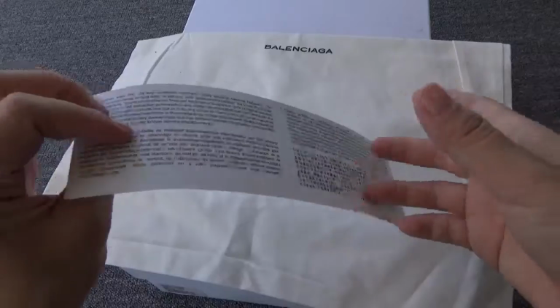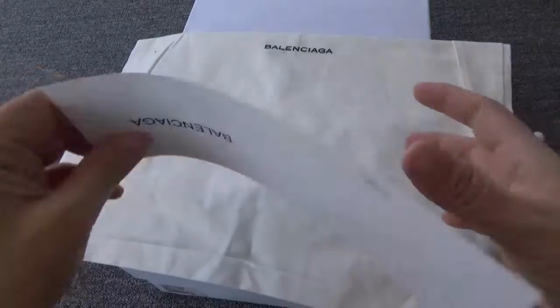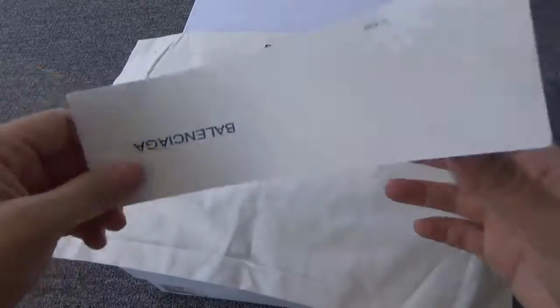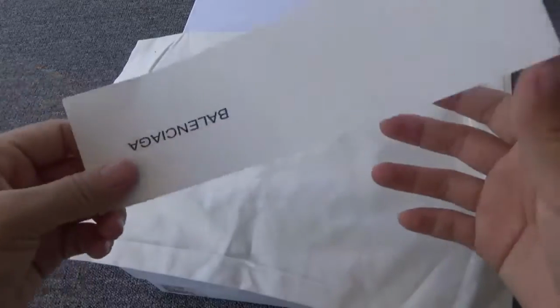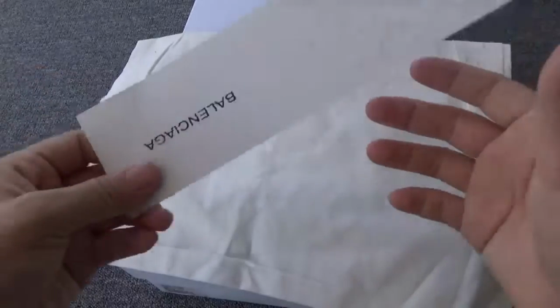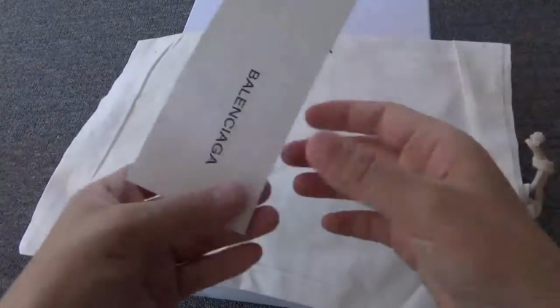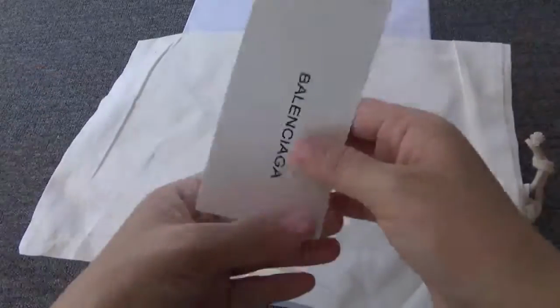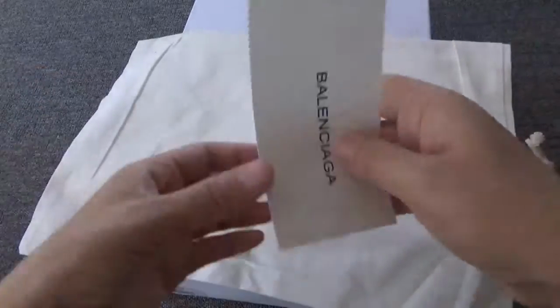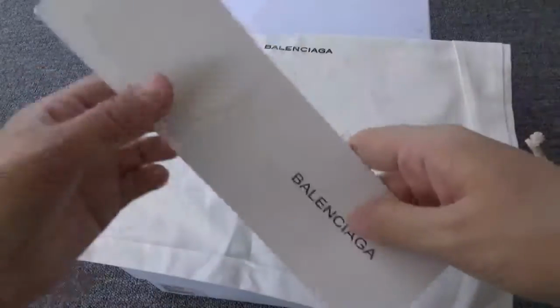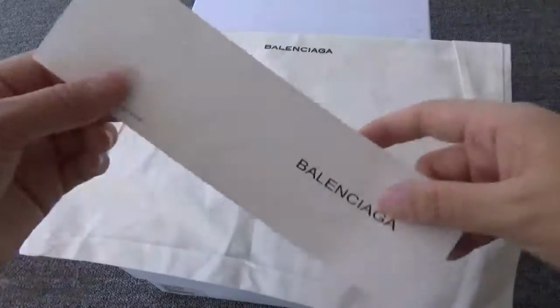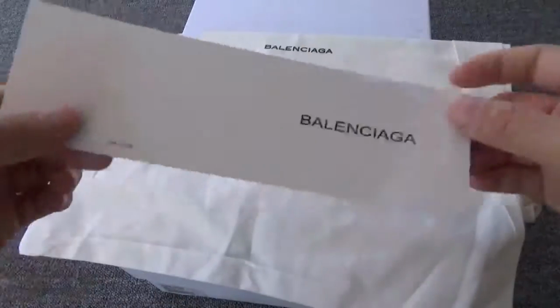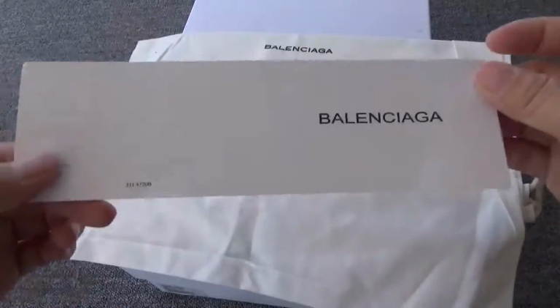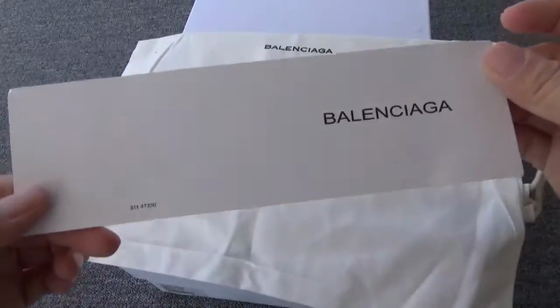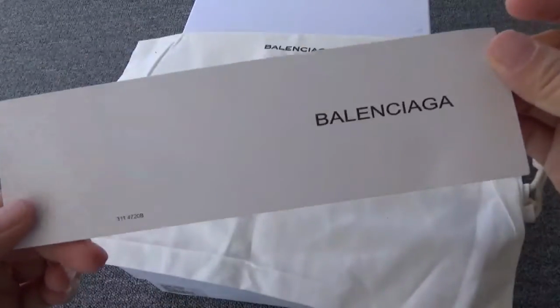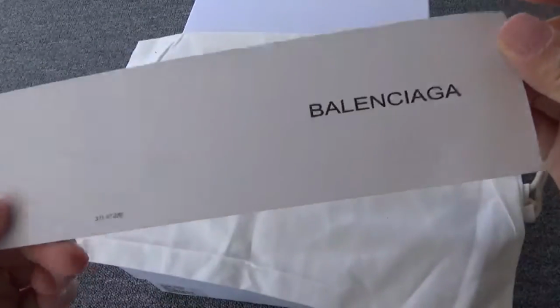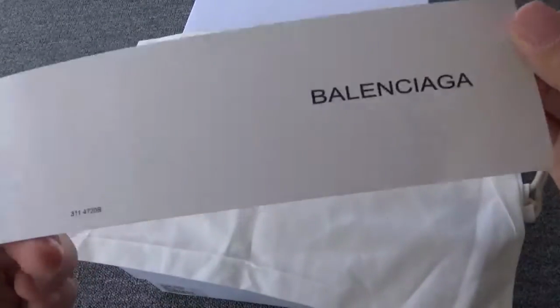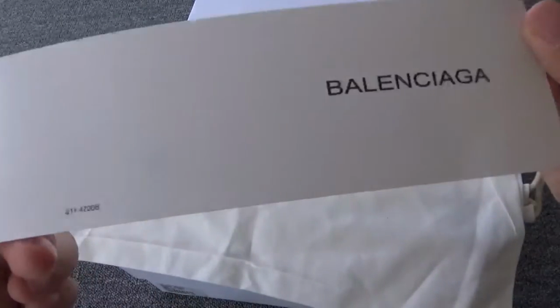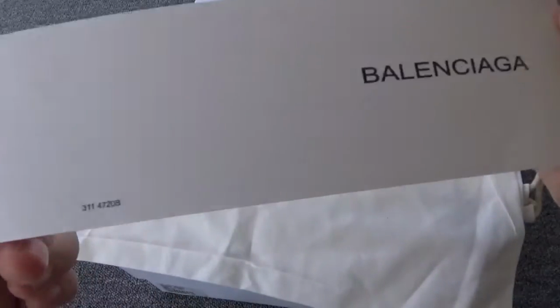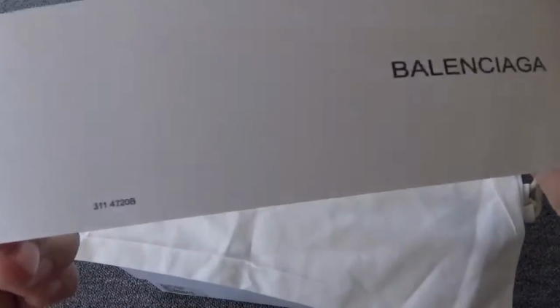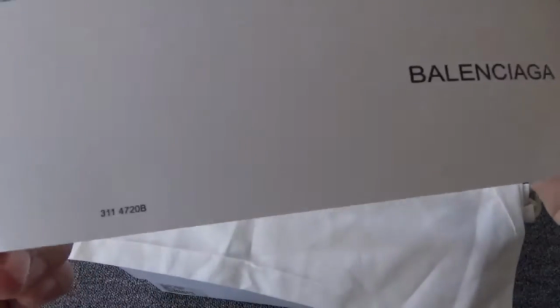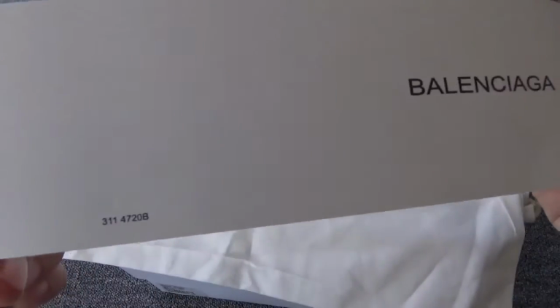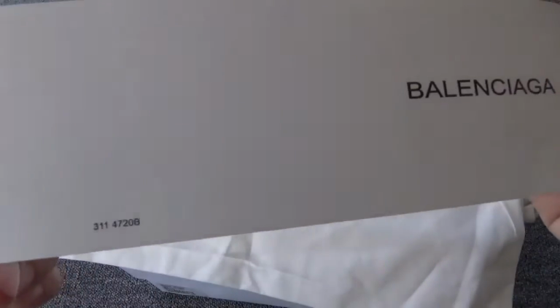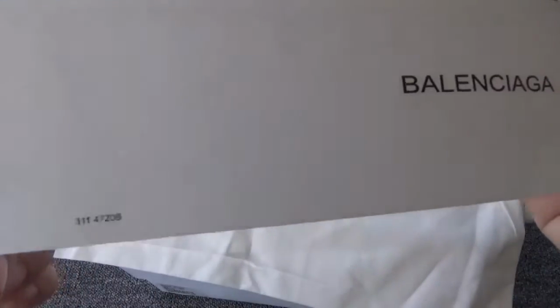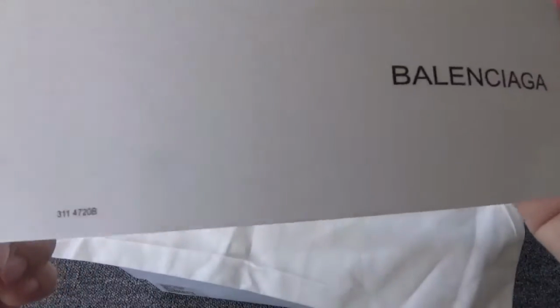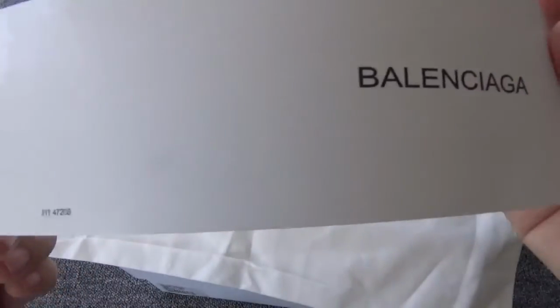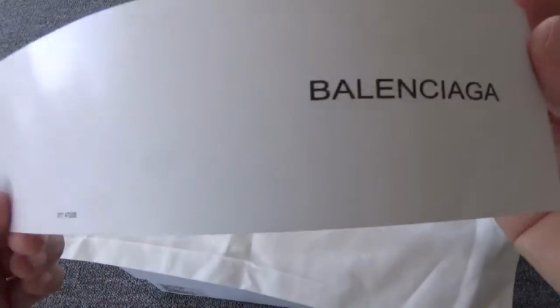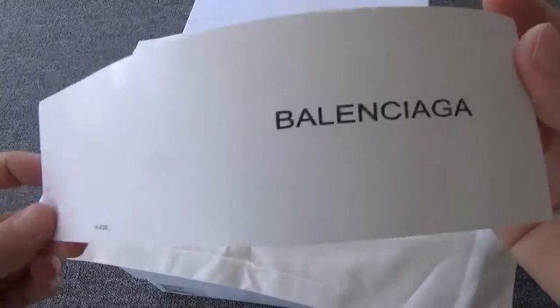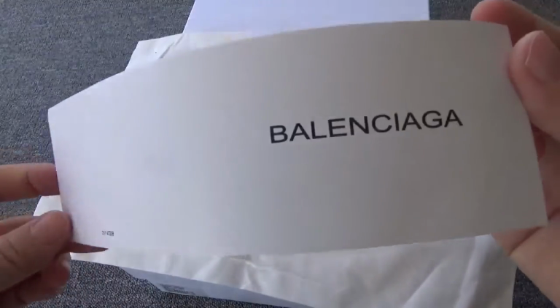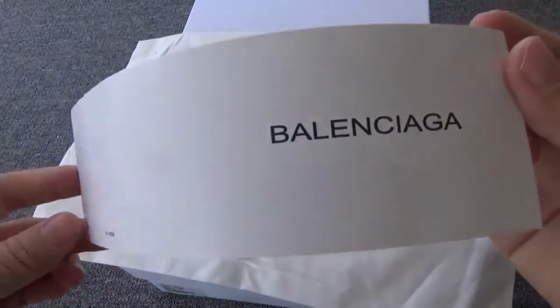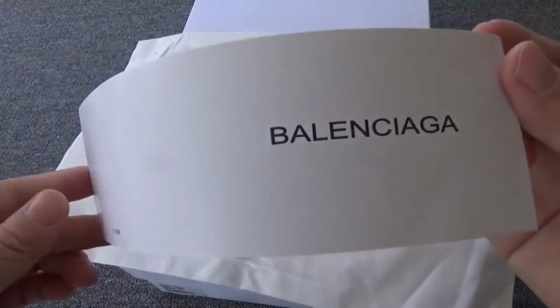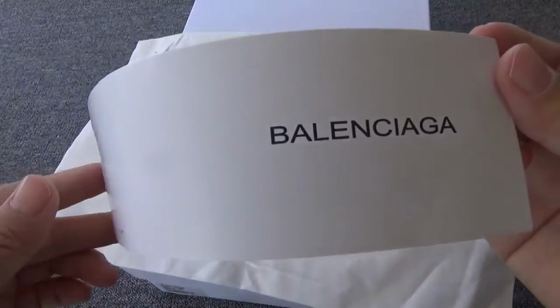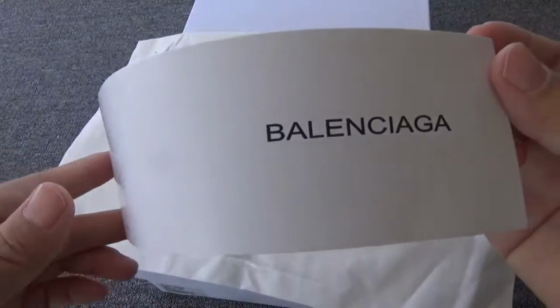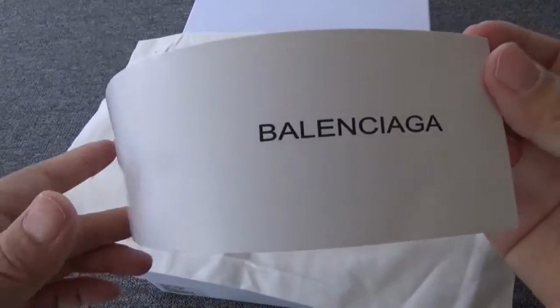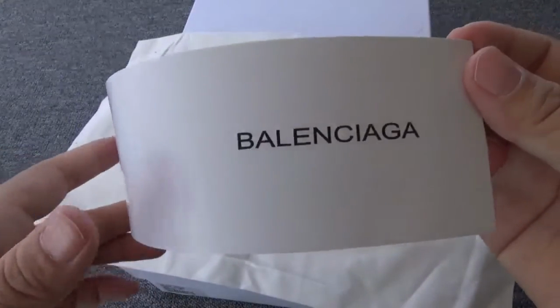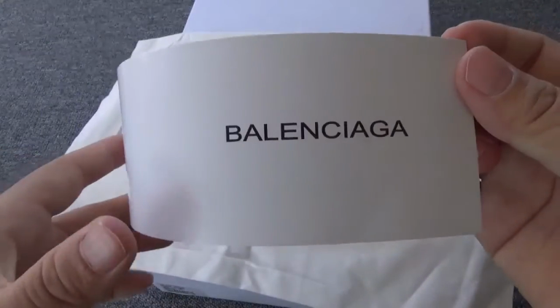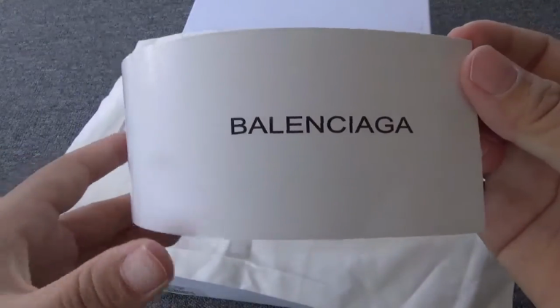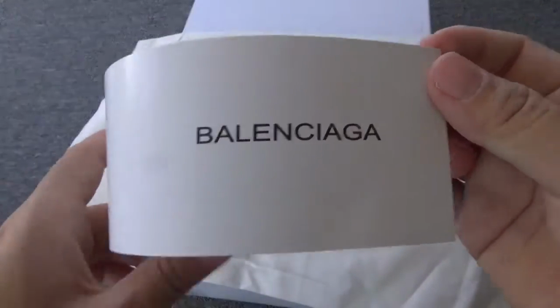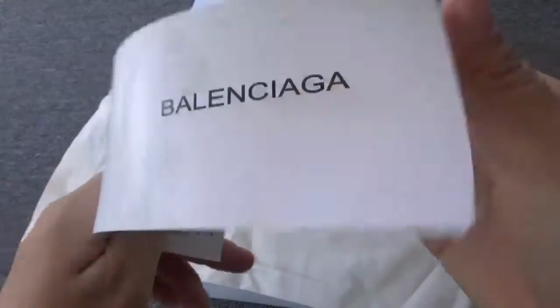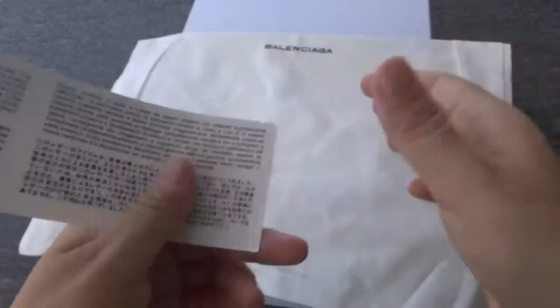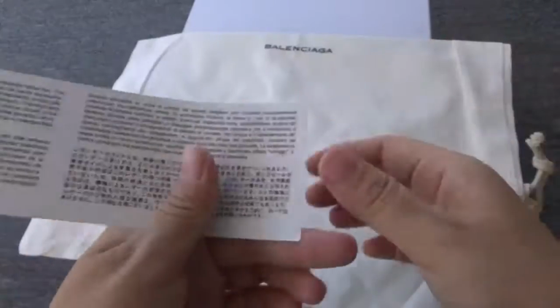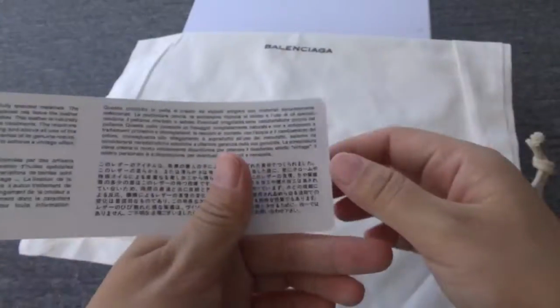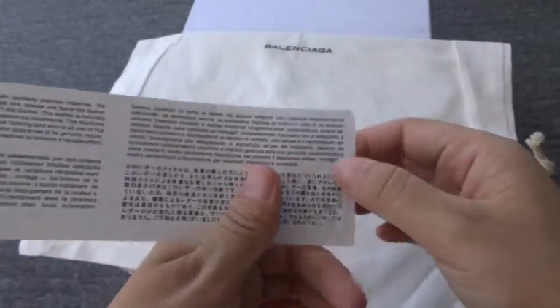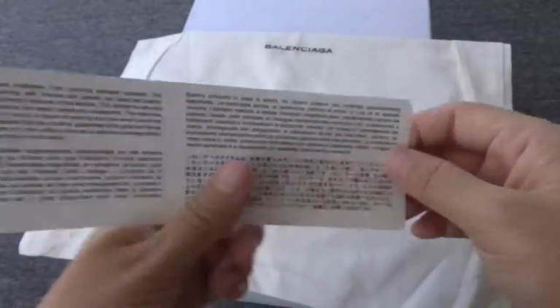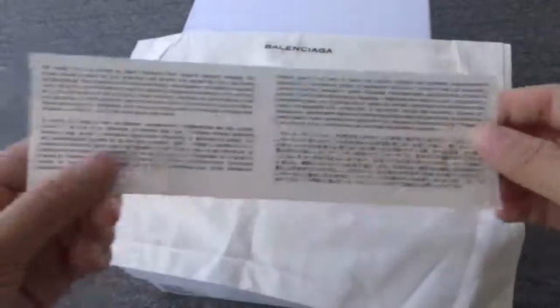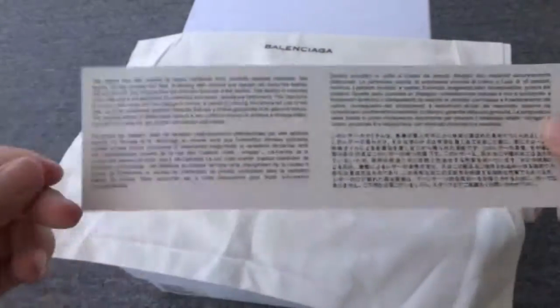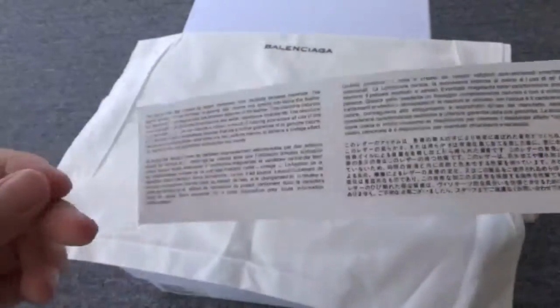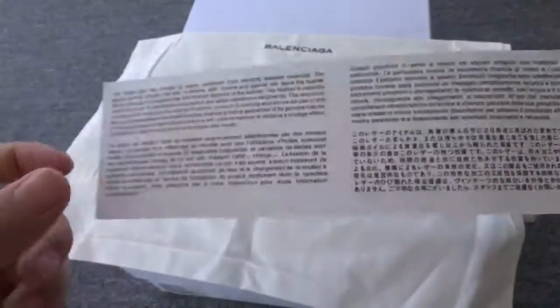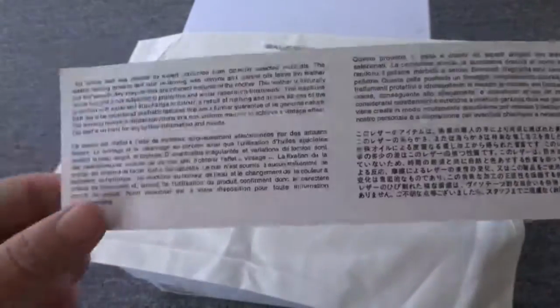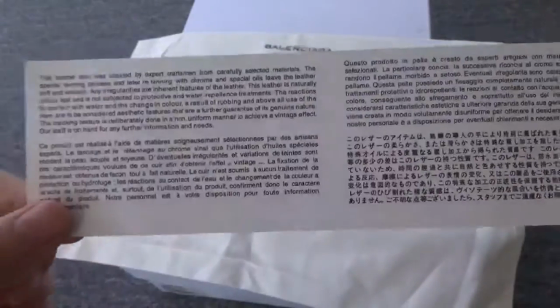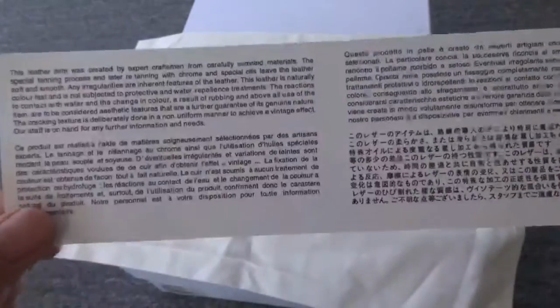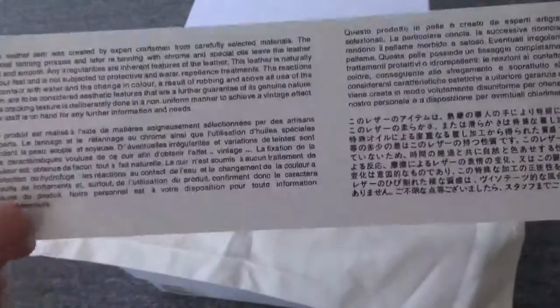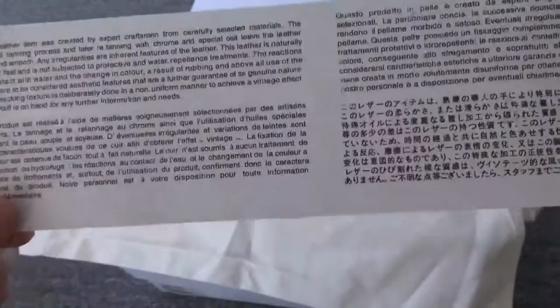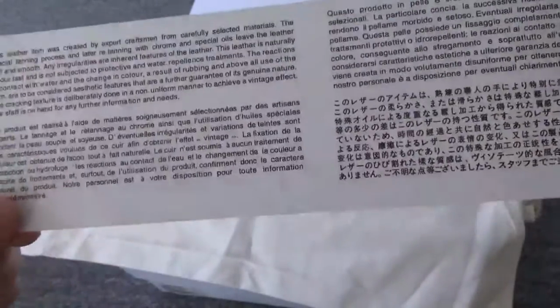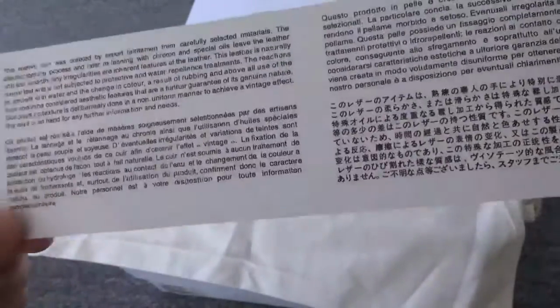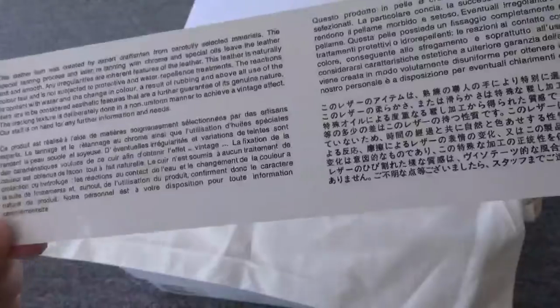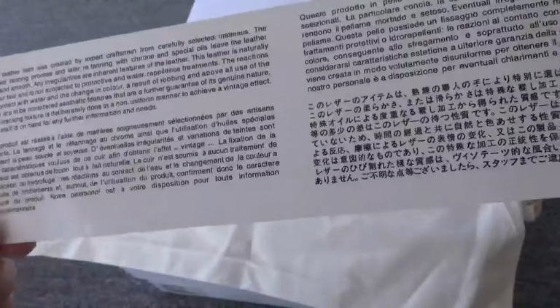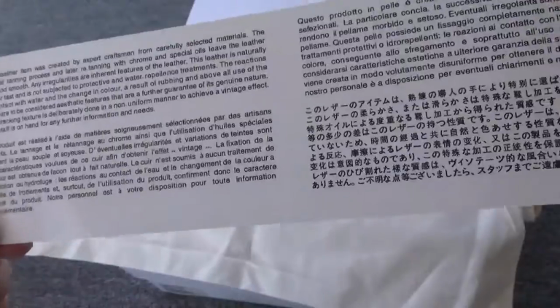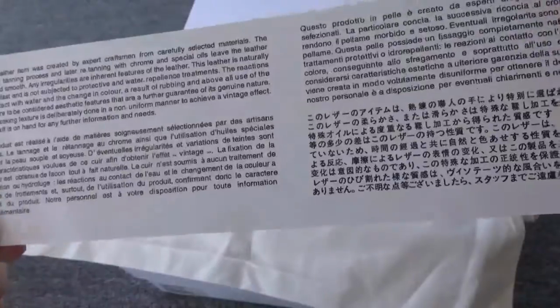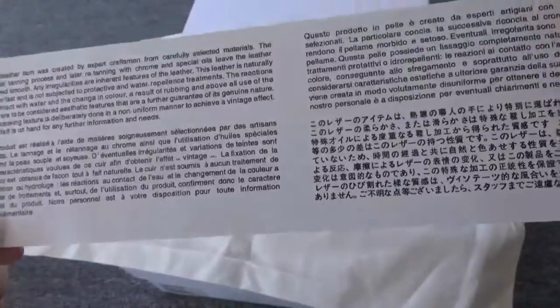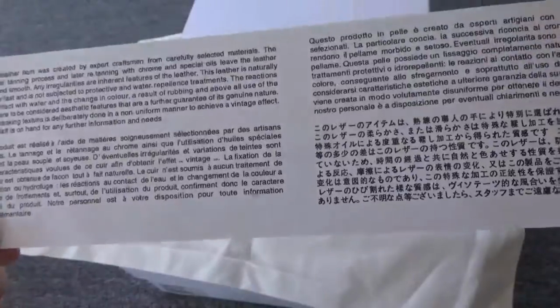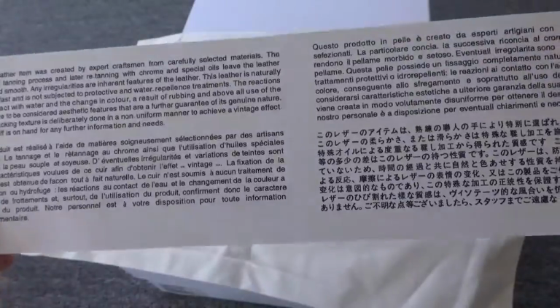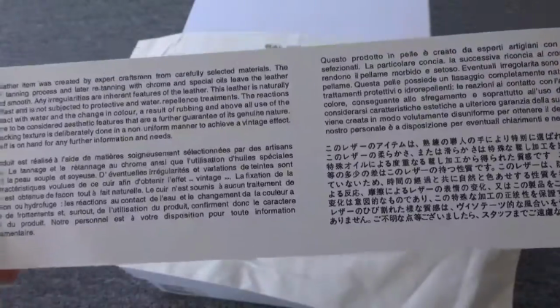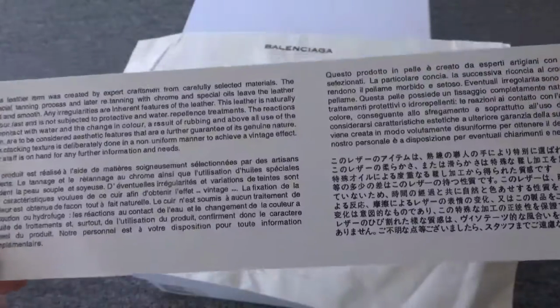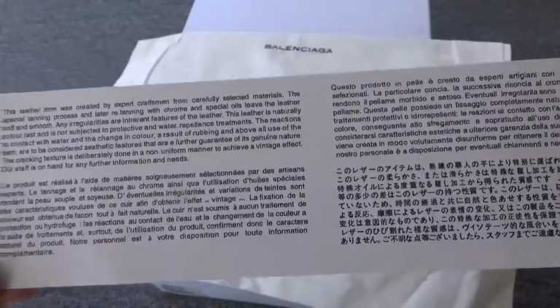Here is the card, inside the box. The card, inside the box — it's interesting.